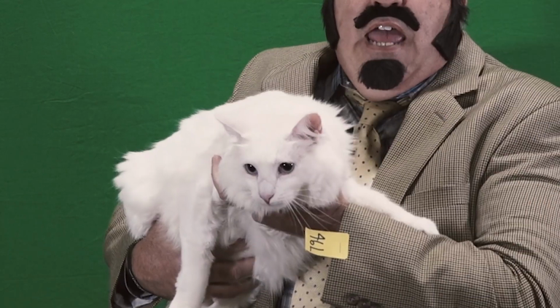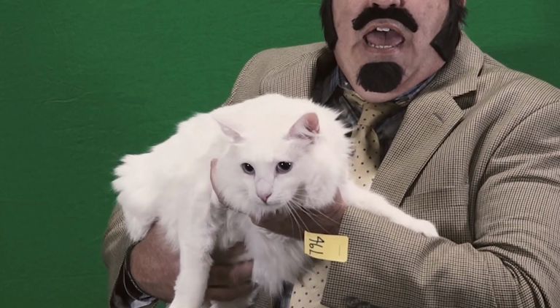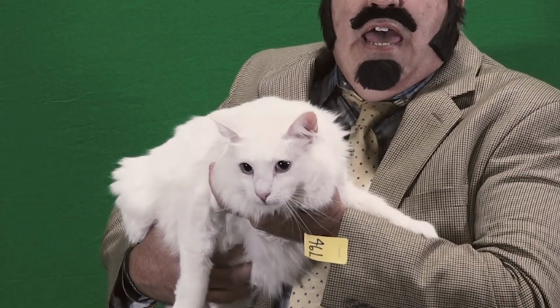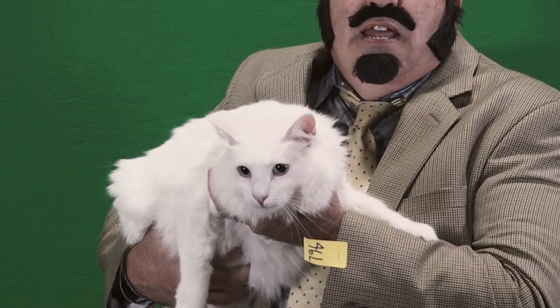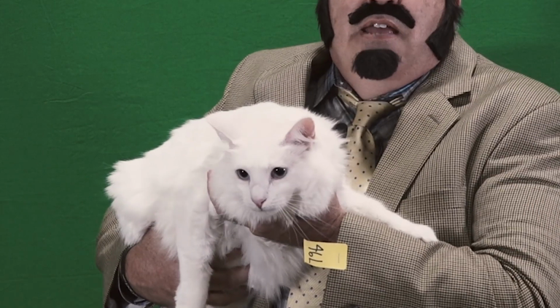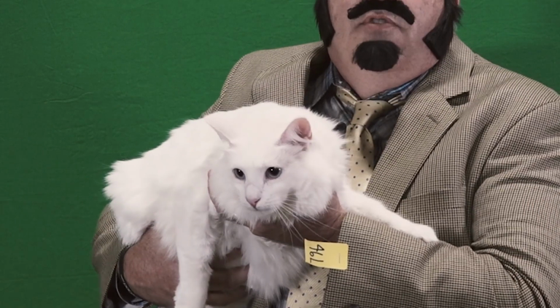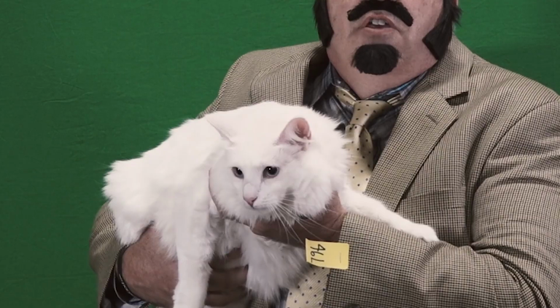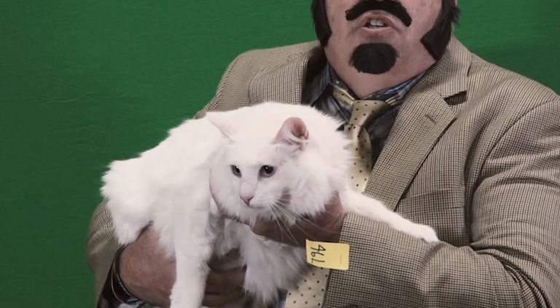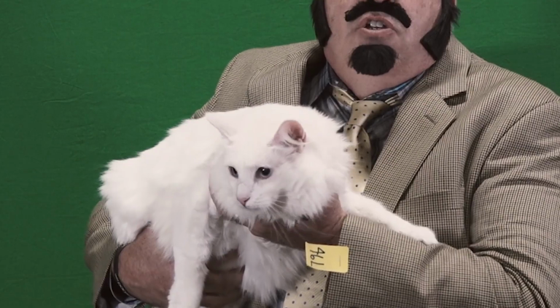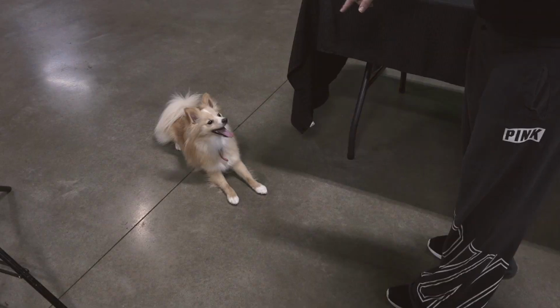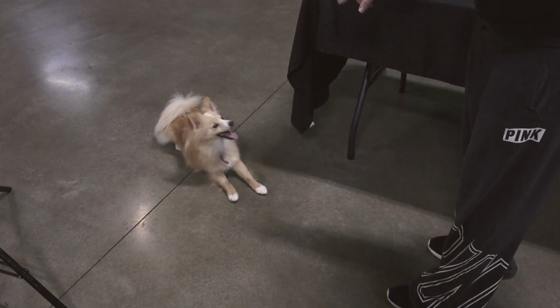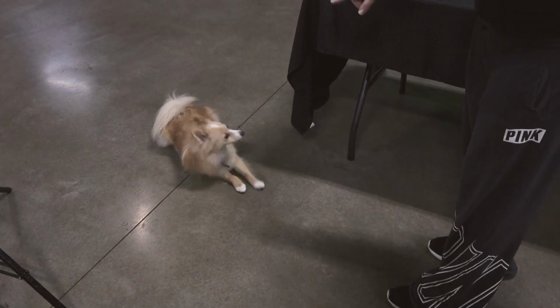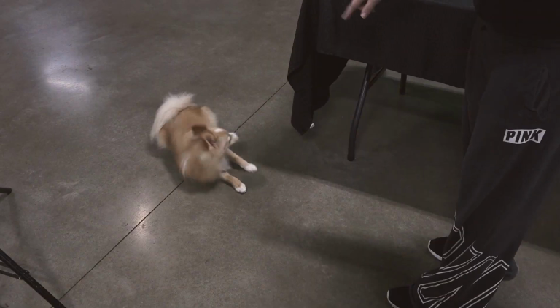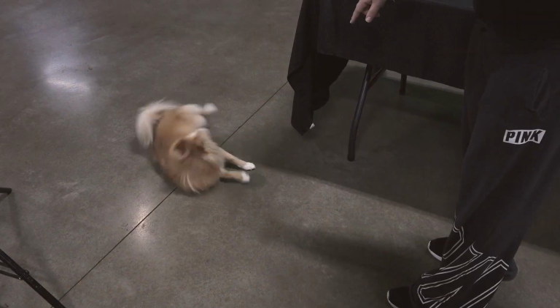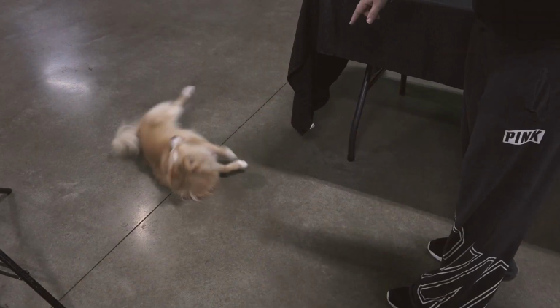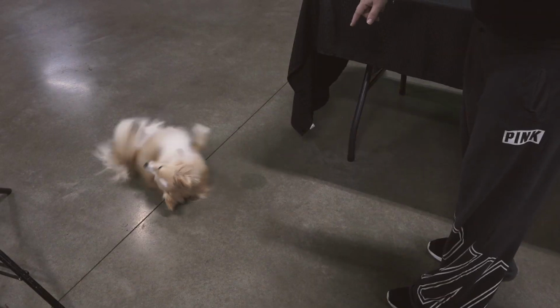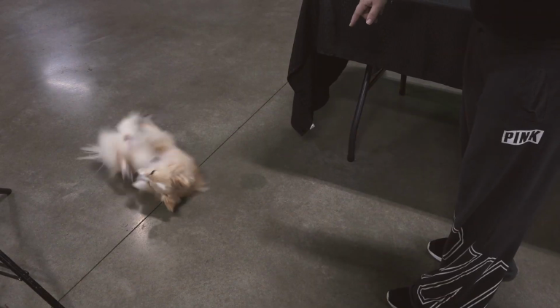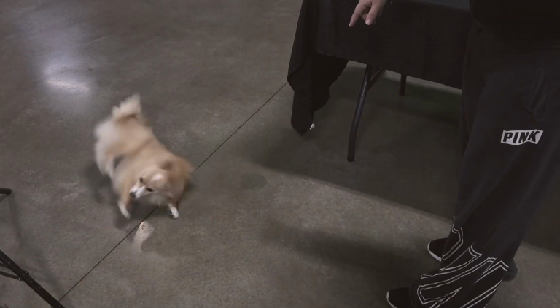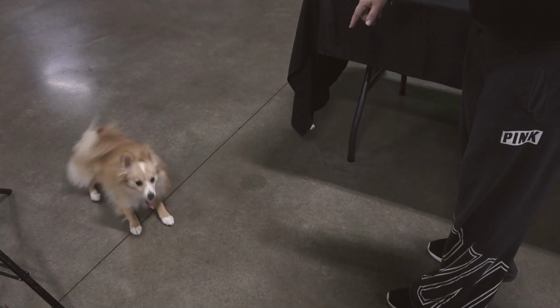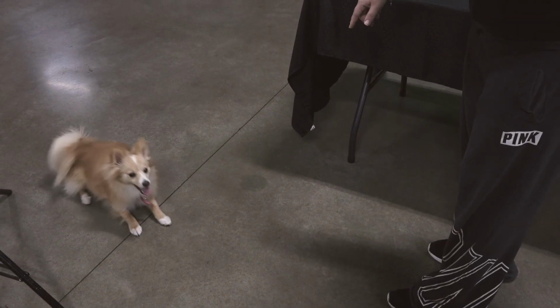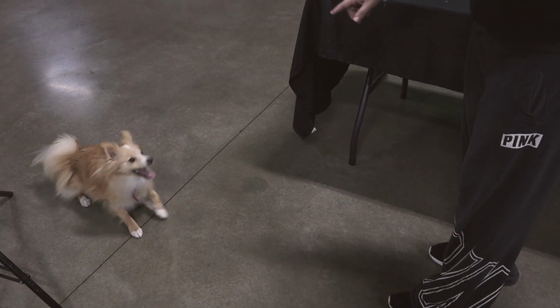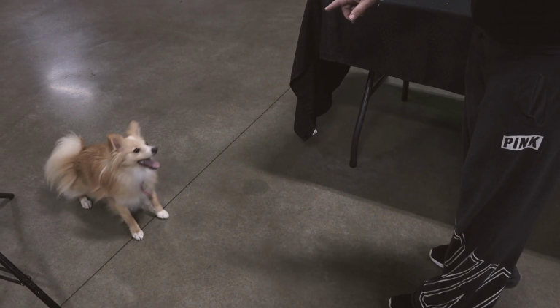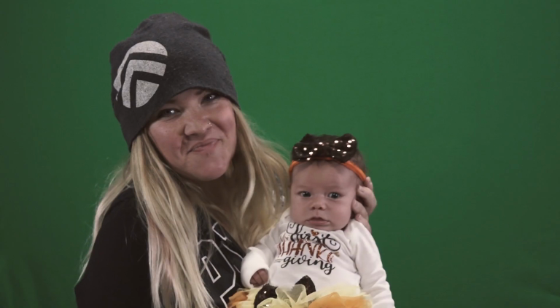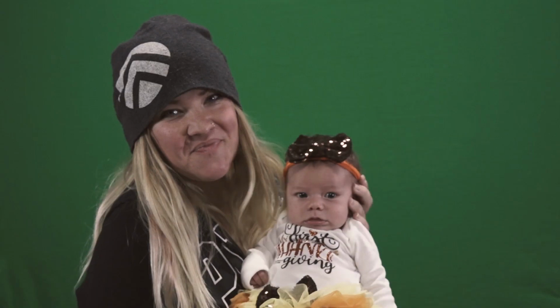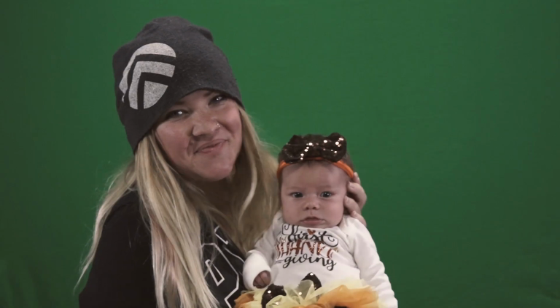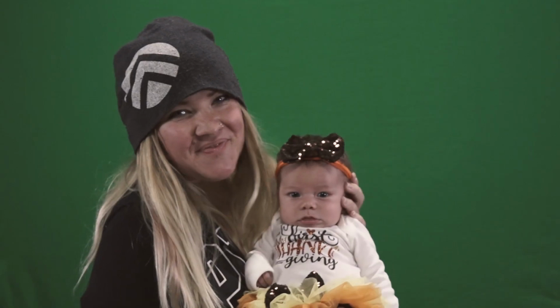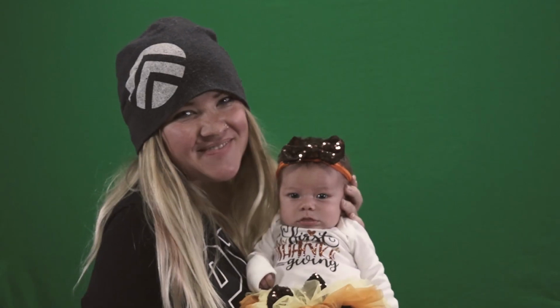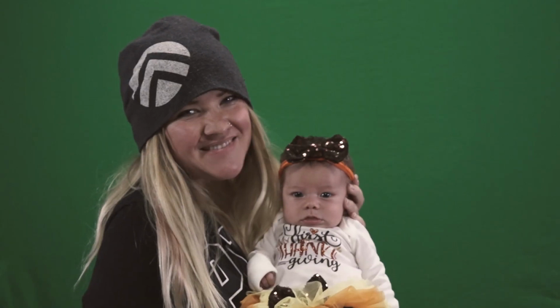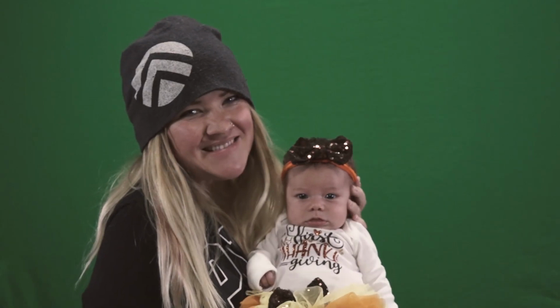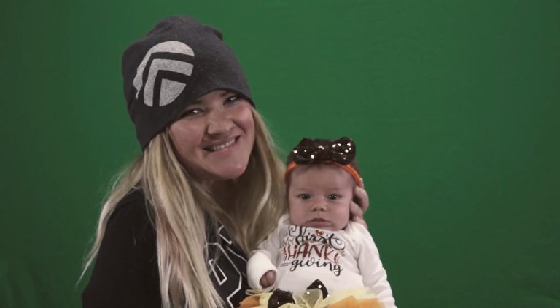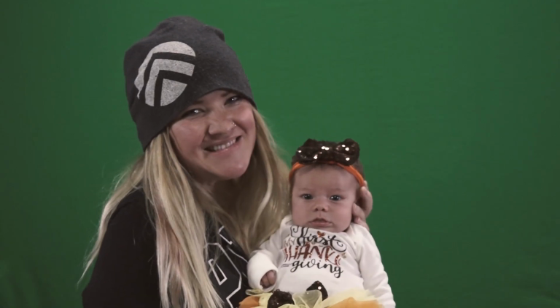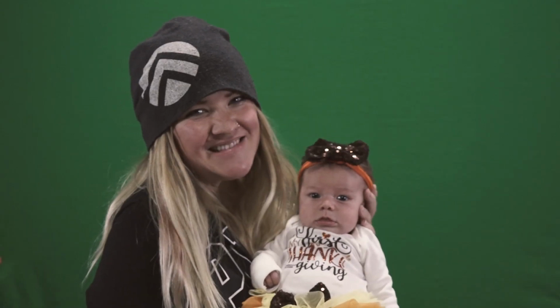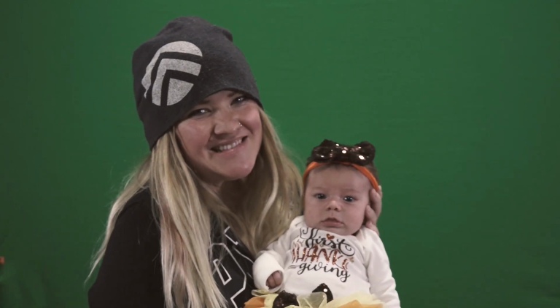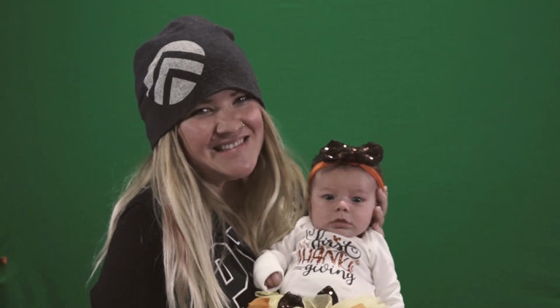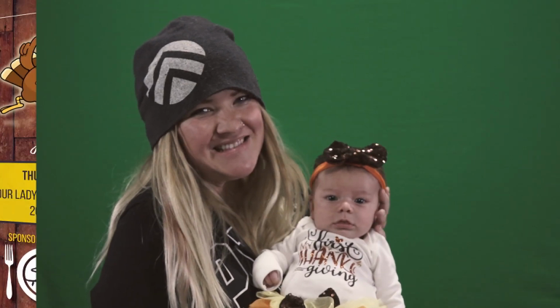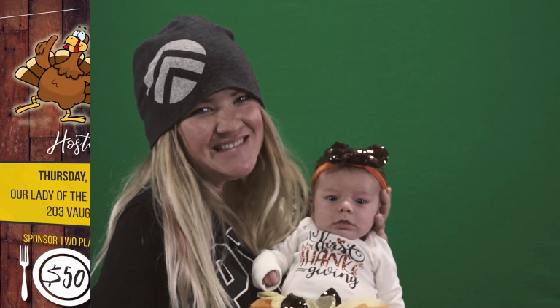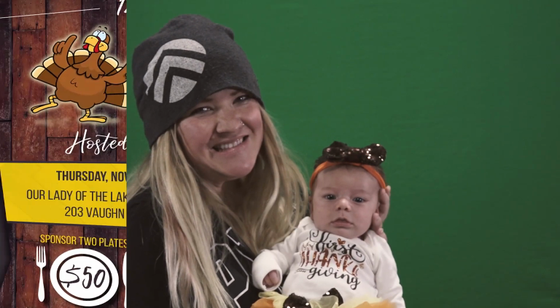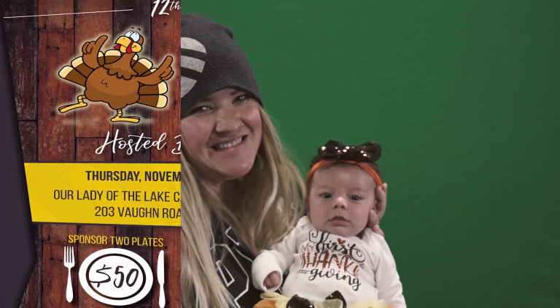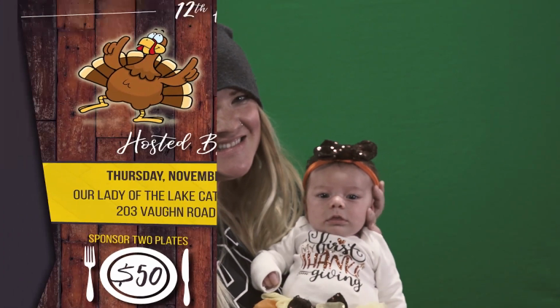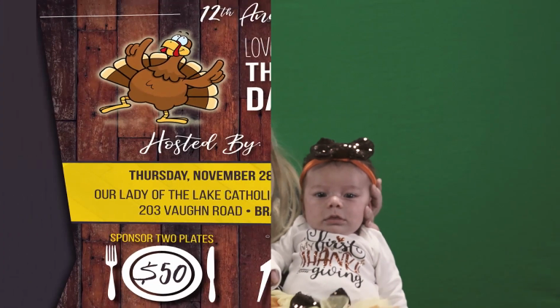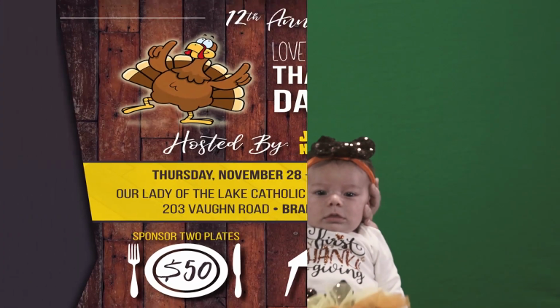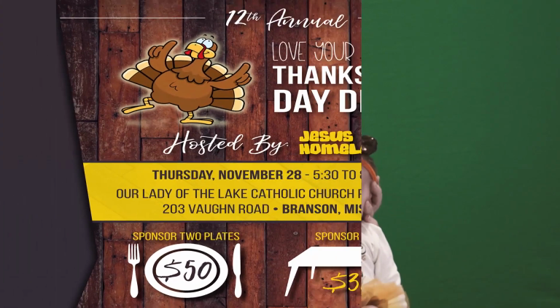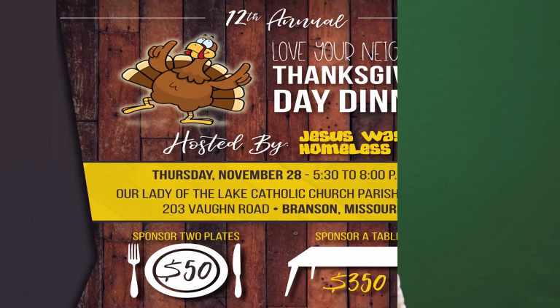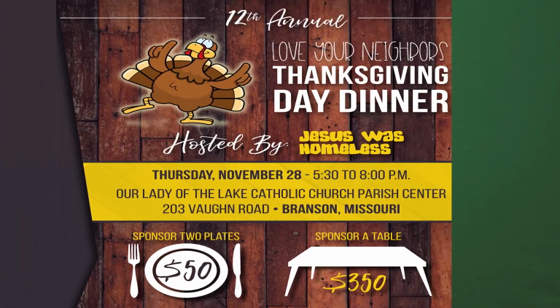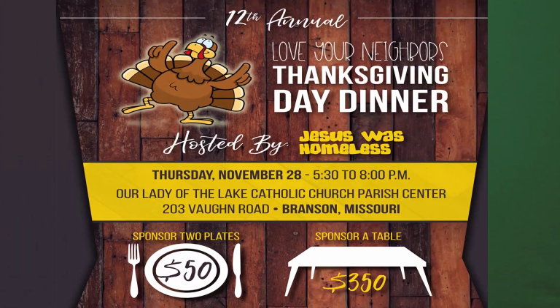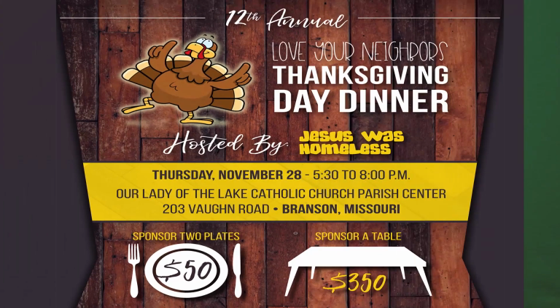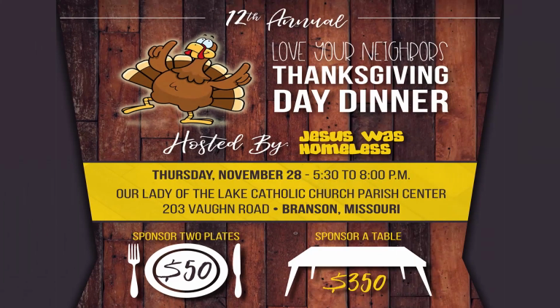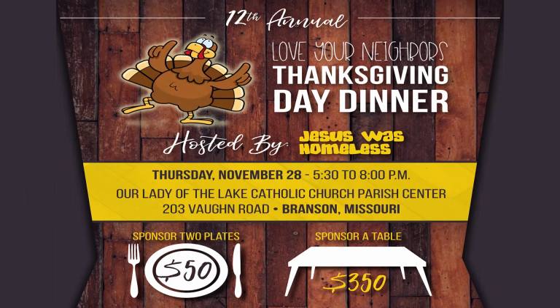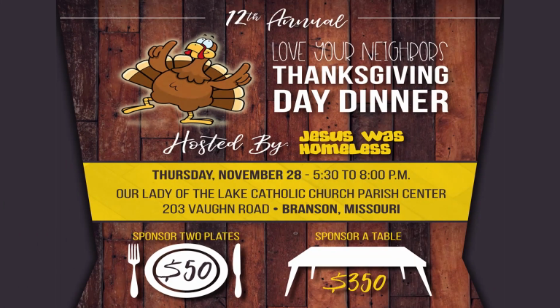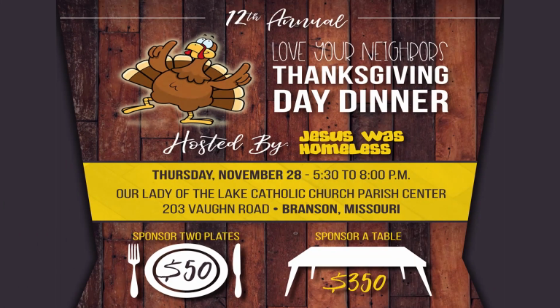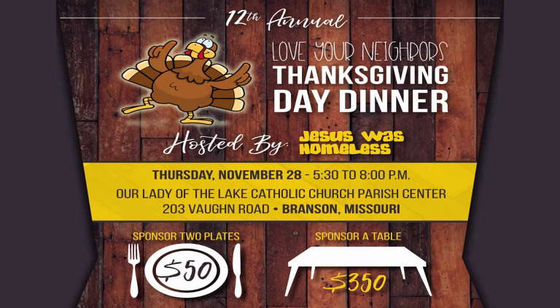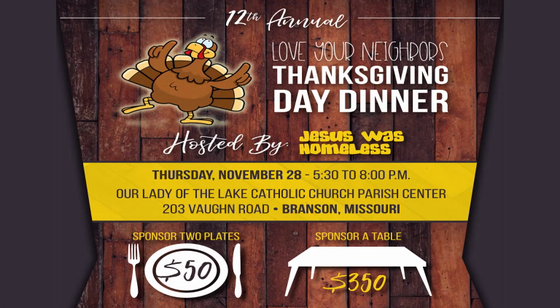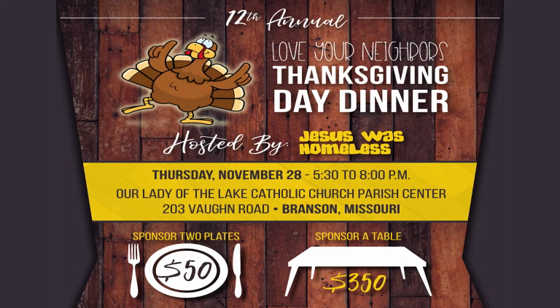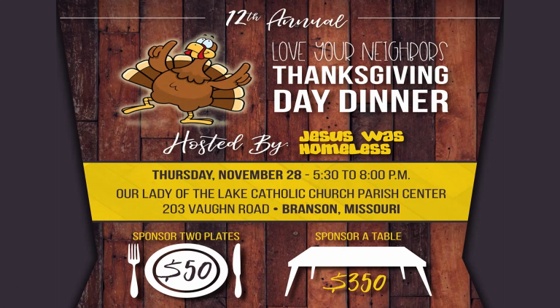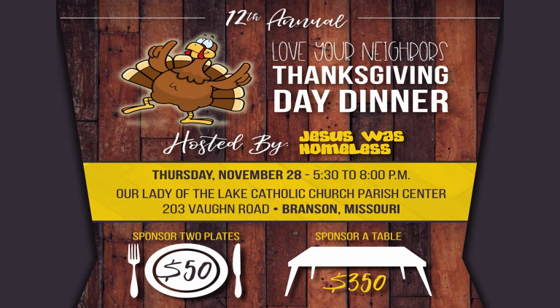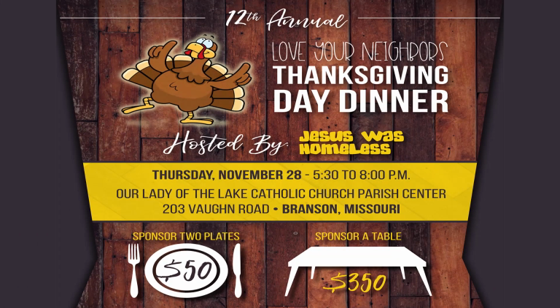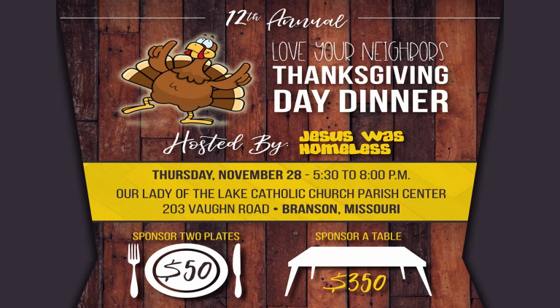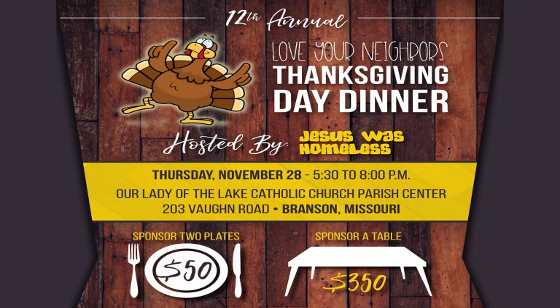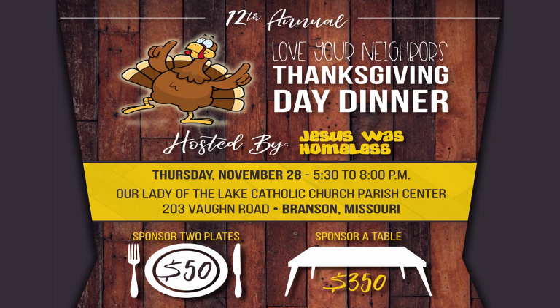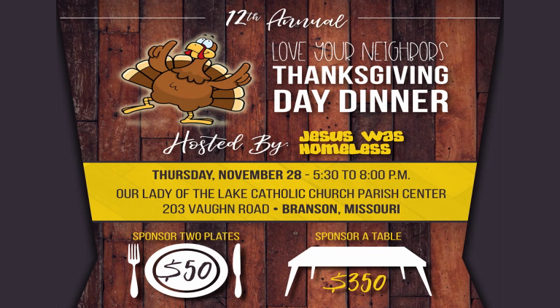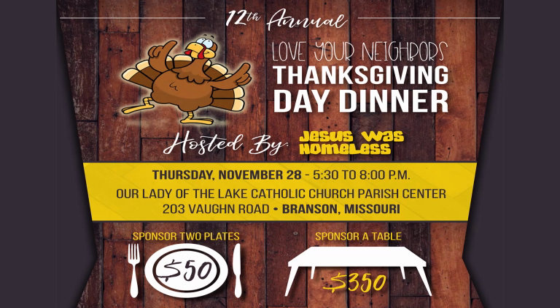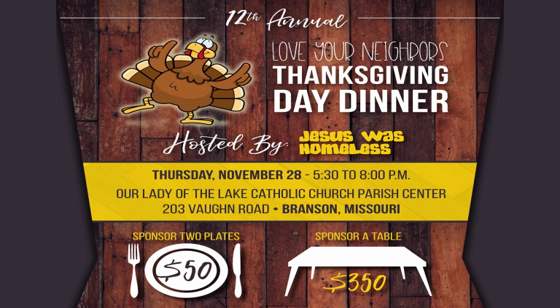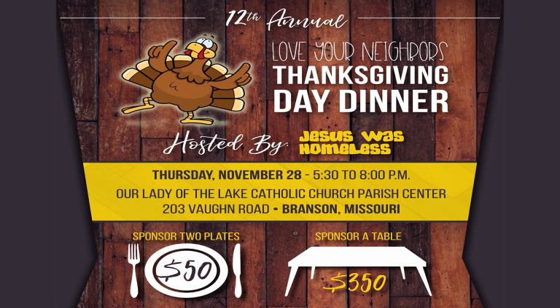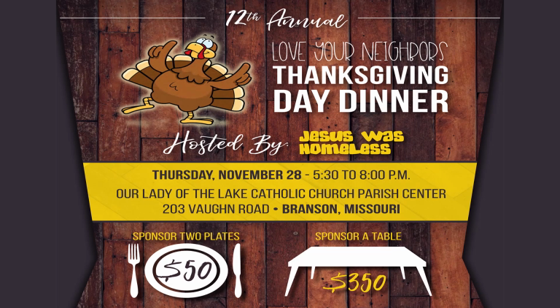No cats, dogs, or babies were harmed in the making of this video. Turkeys will be eaten at Thanksgiving.